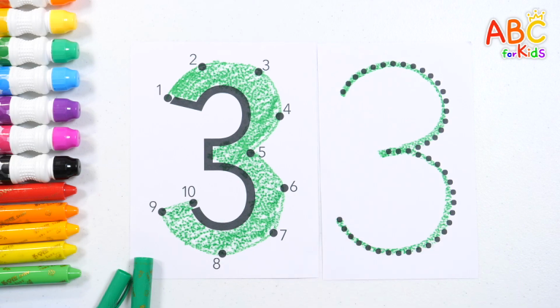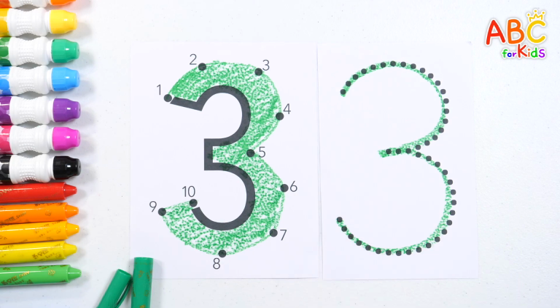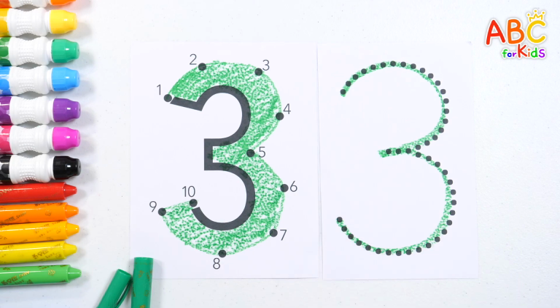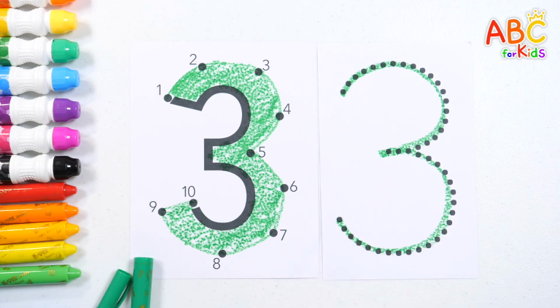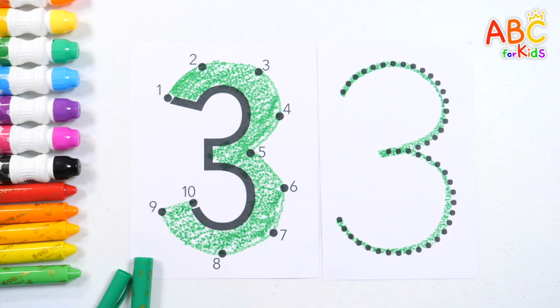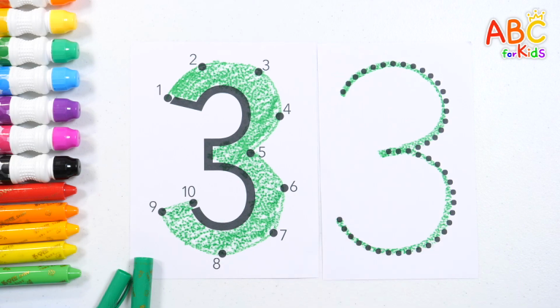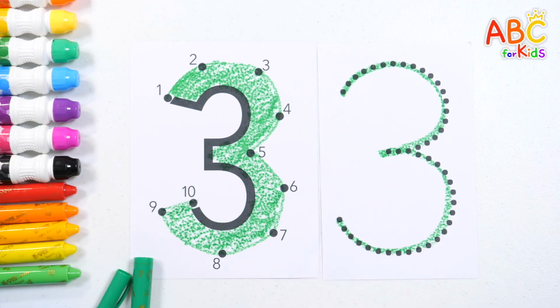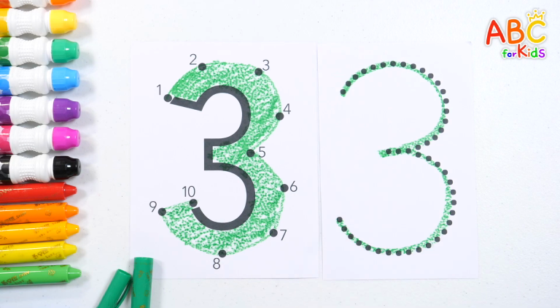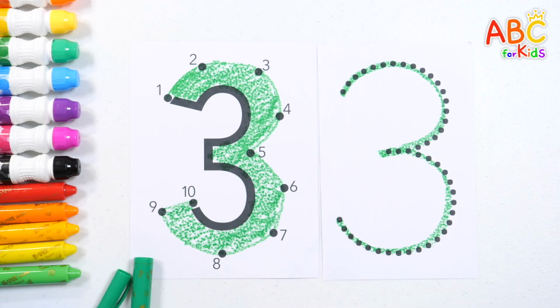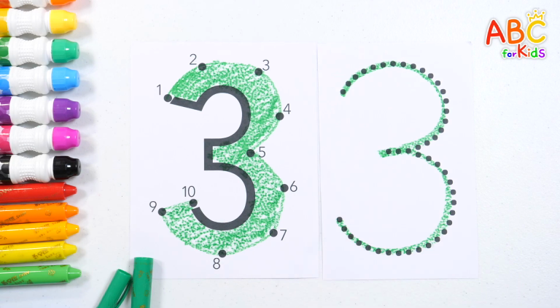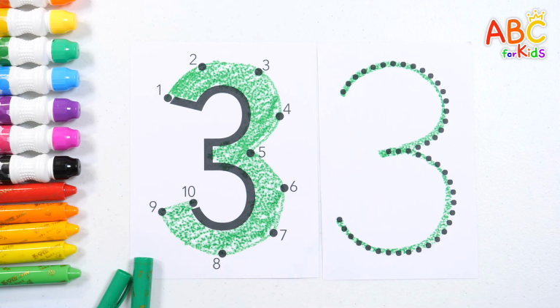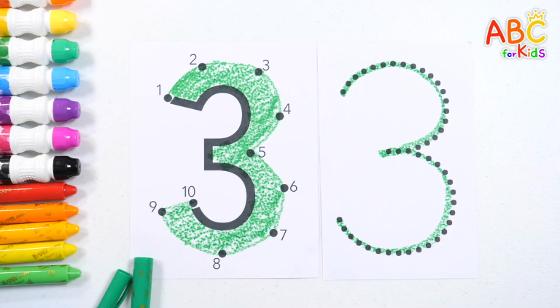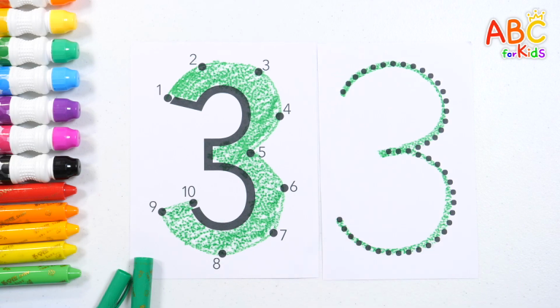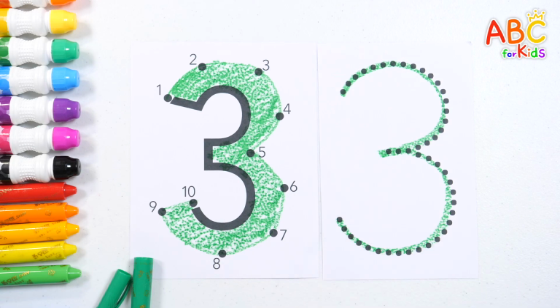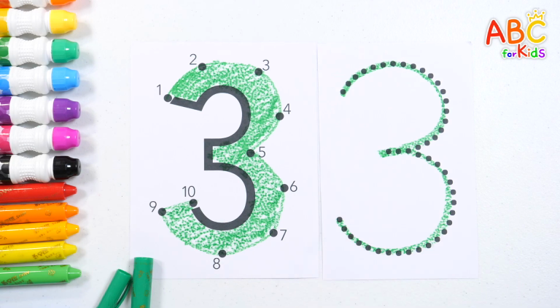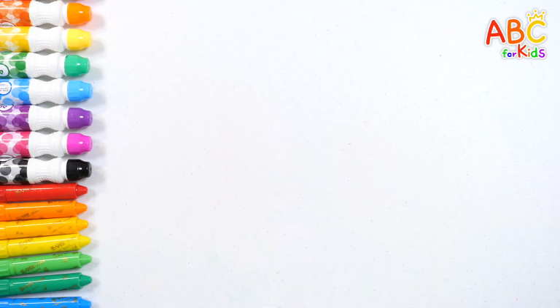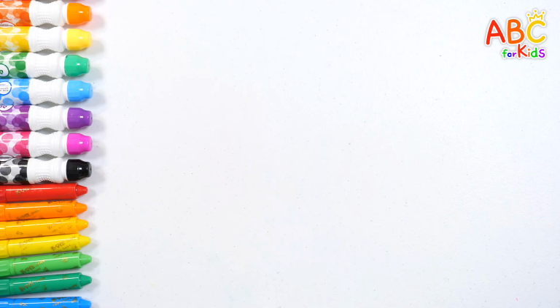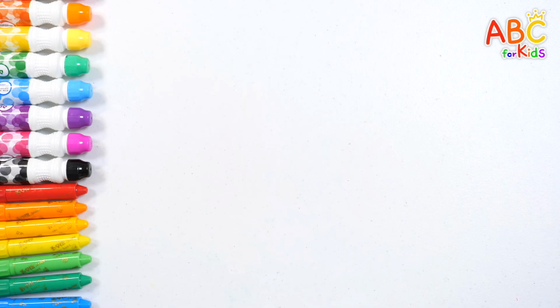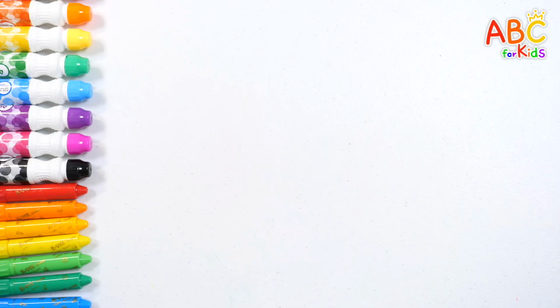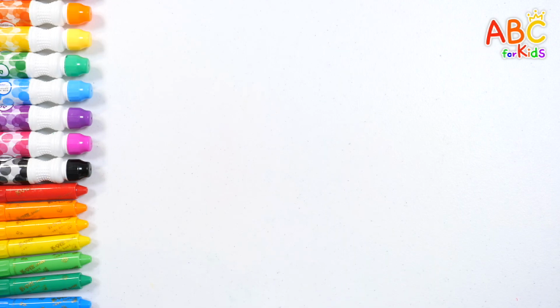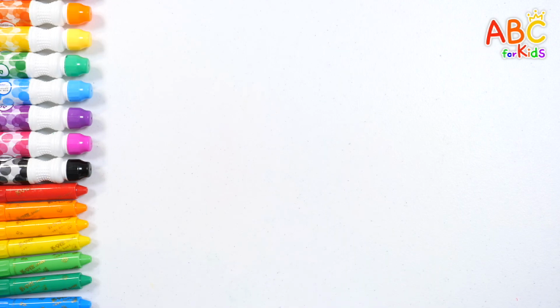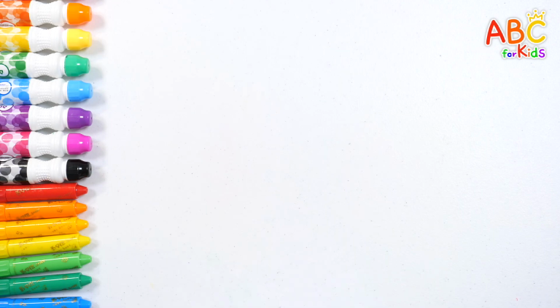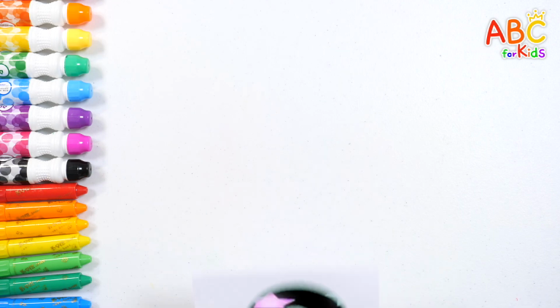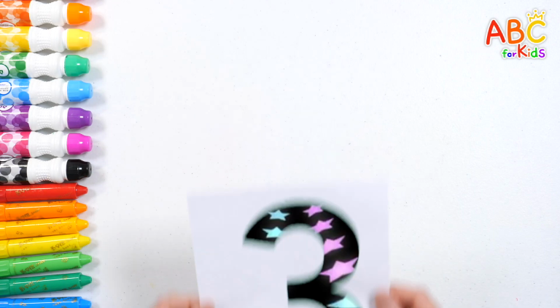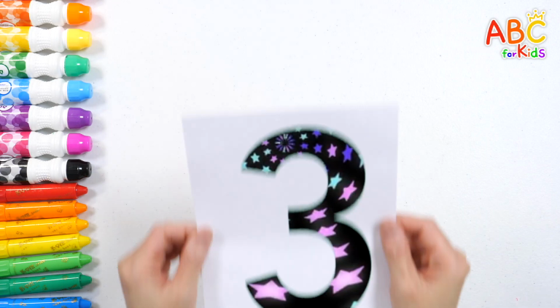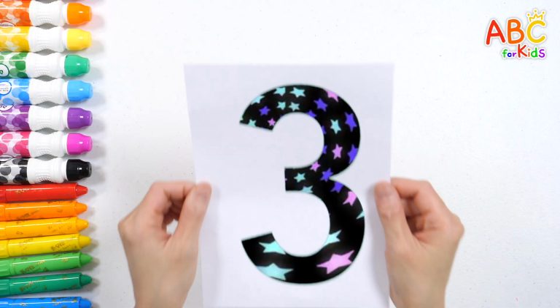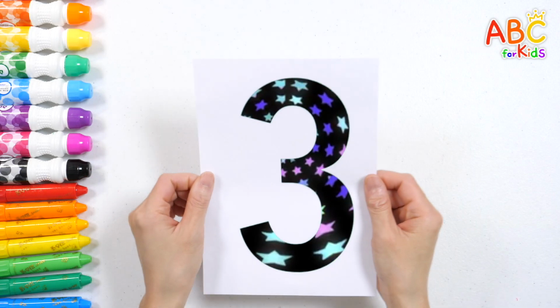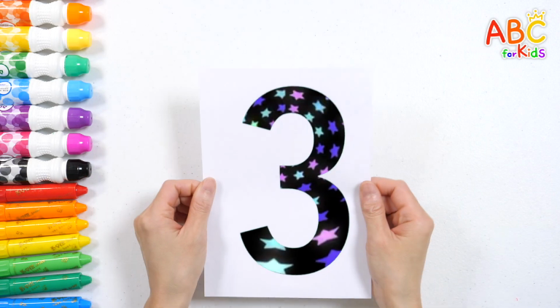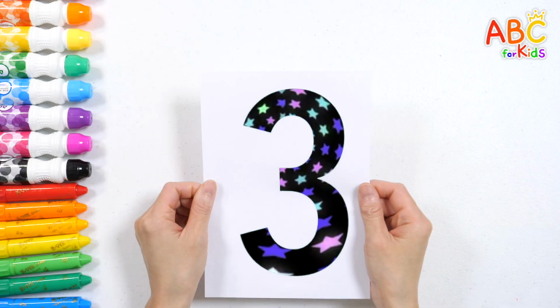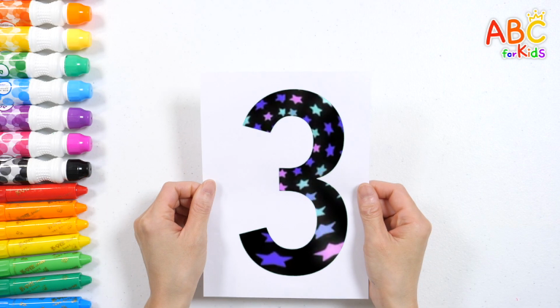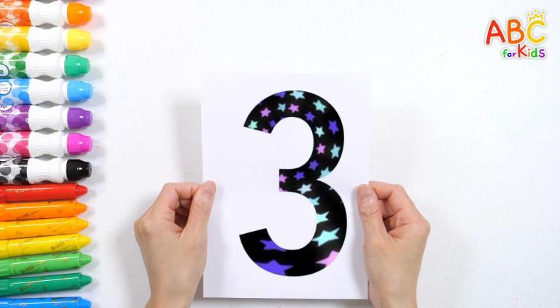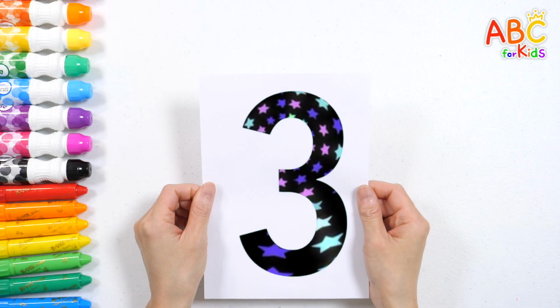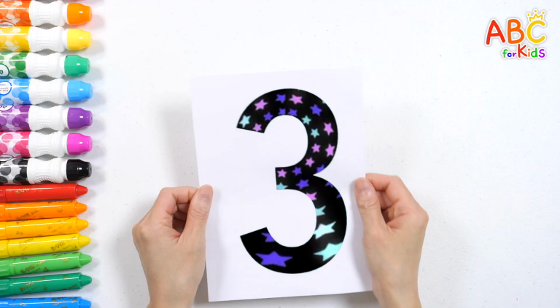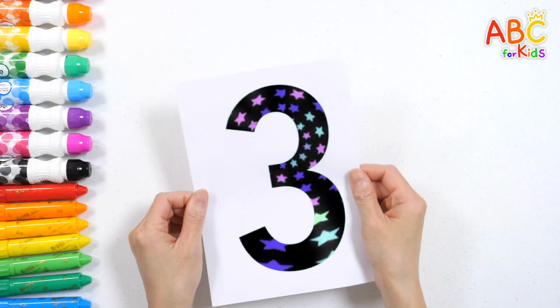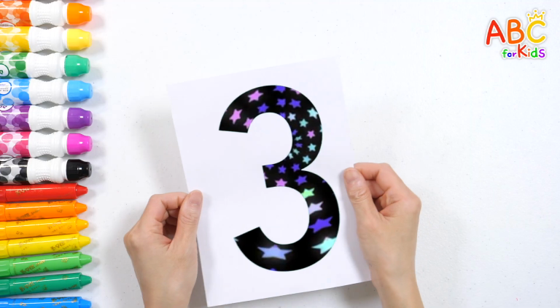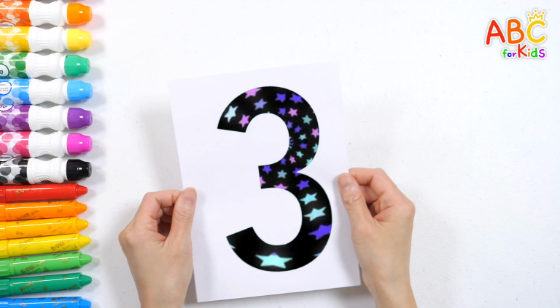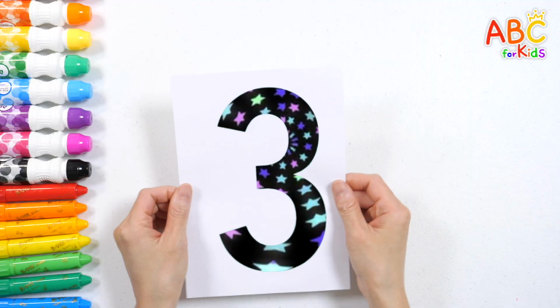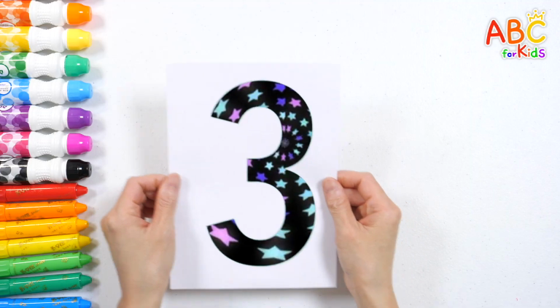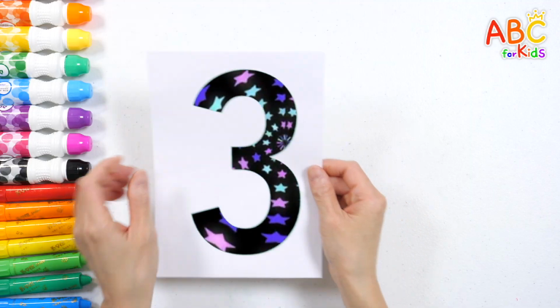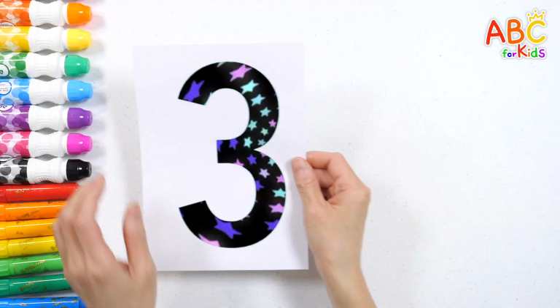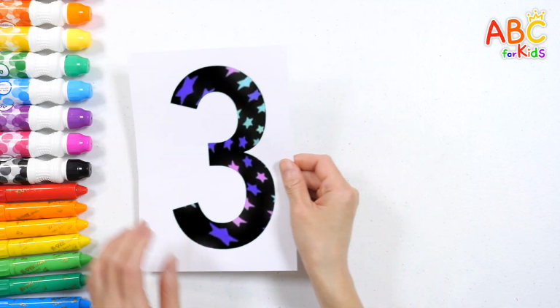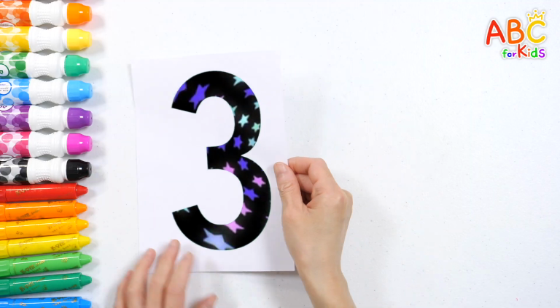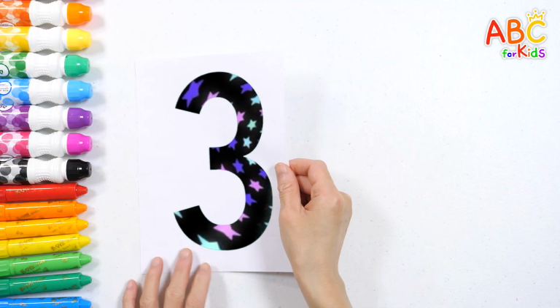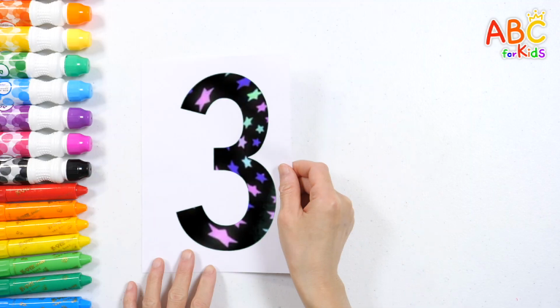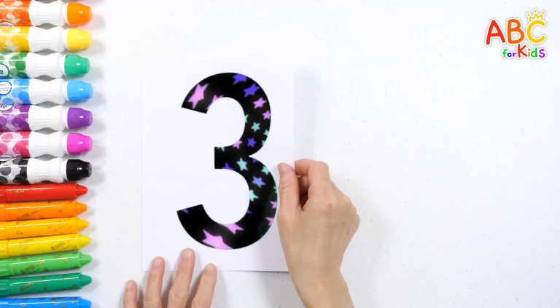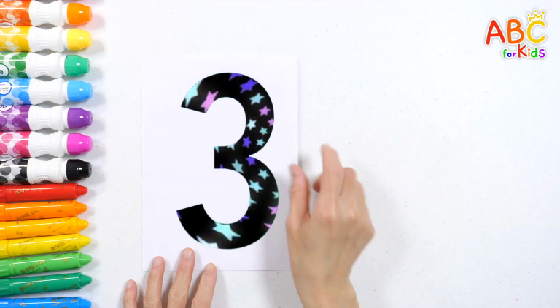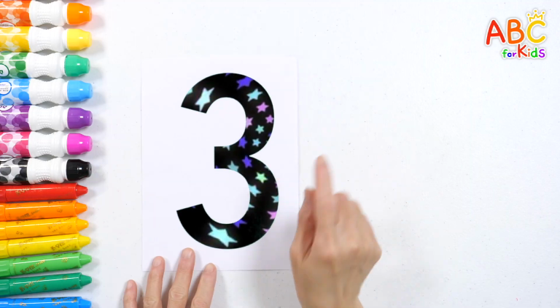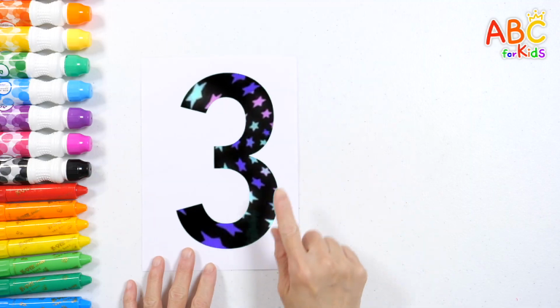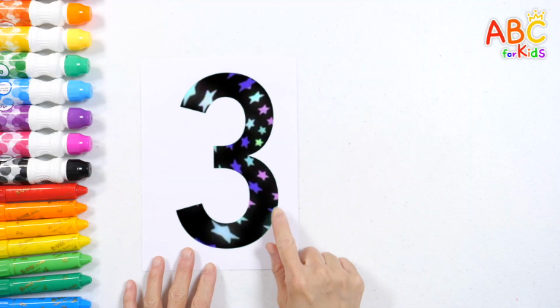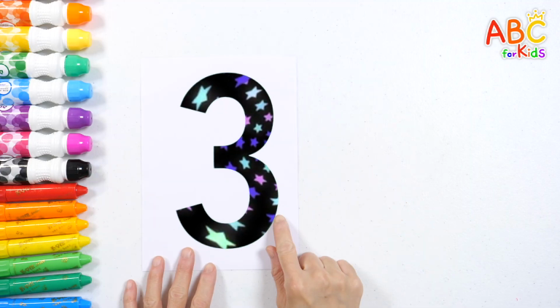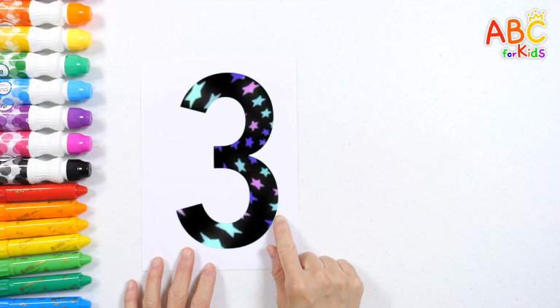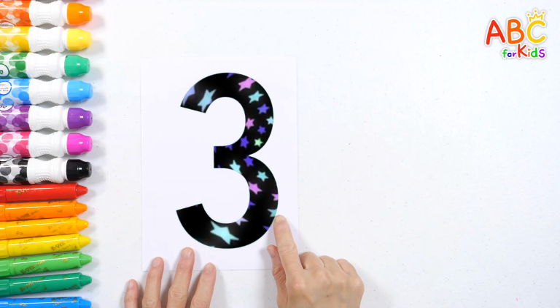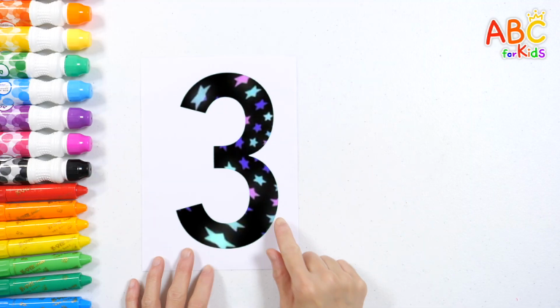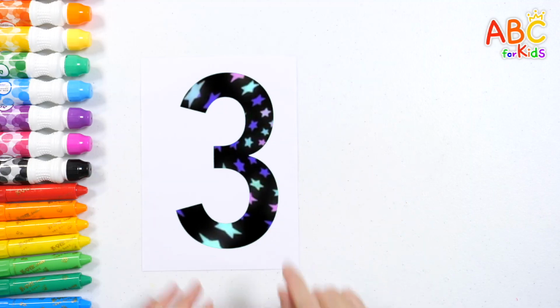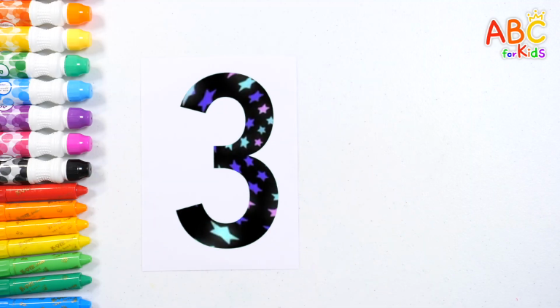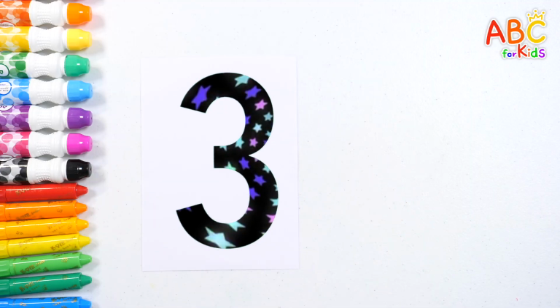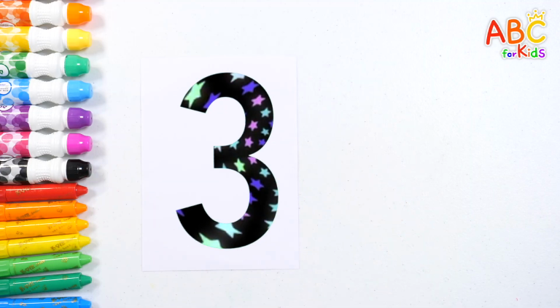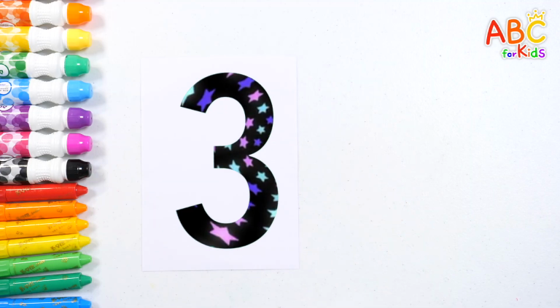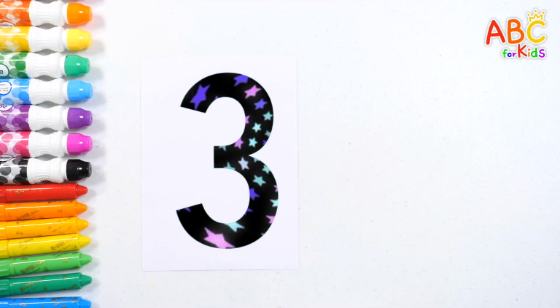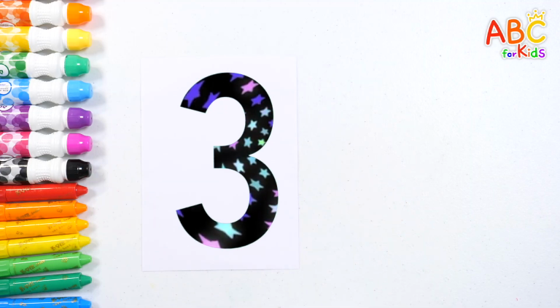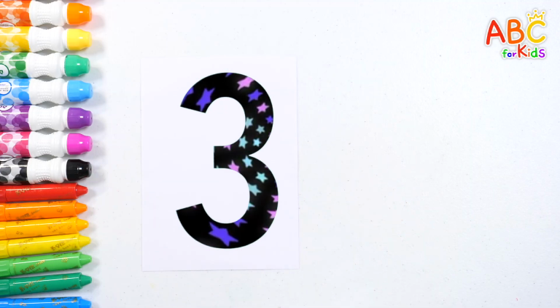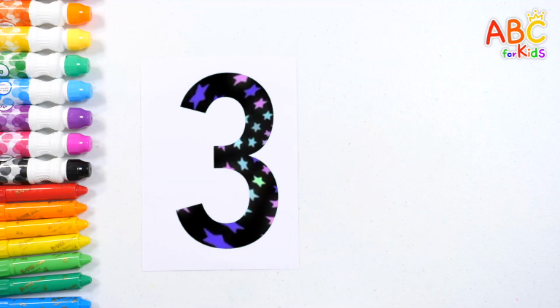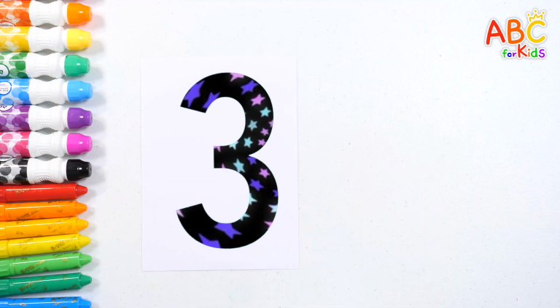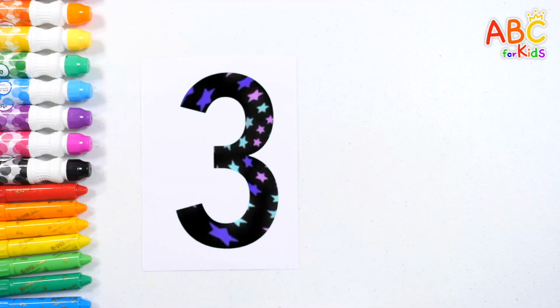Very good! This is number three! Three! Wow!